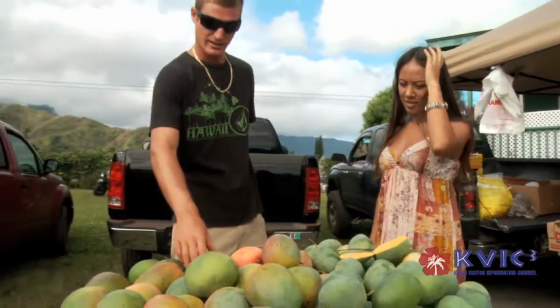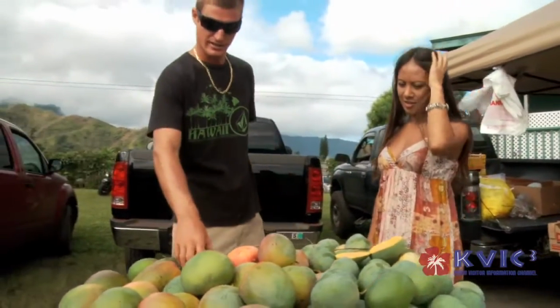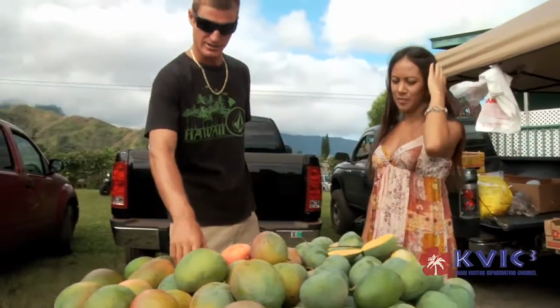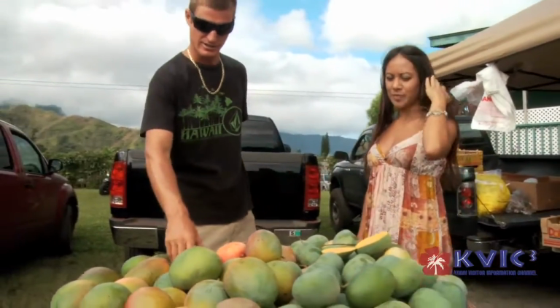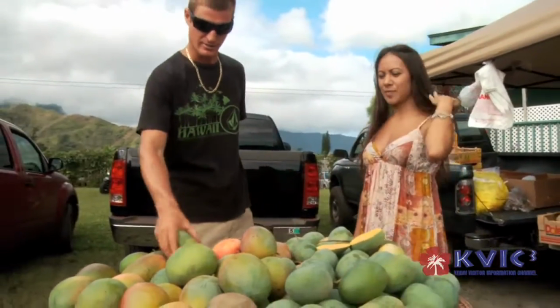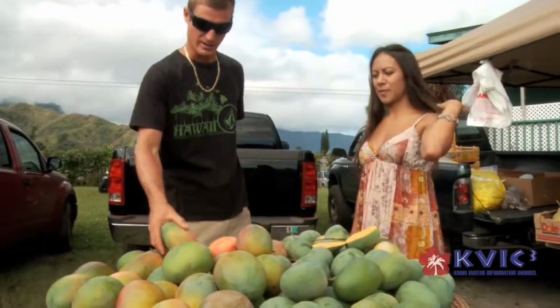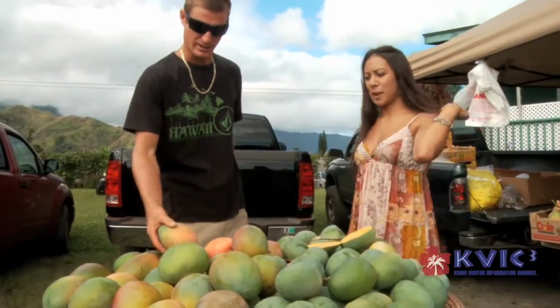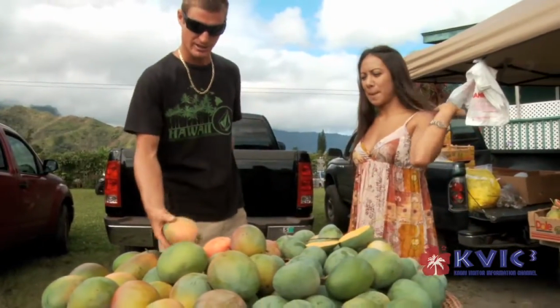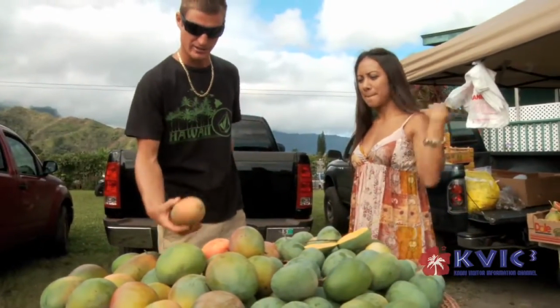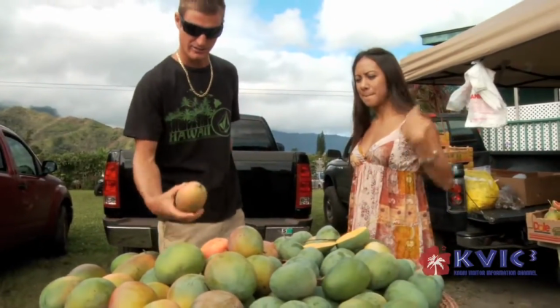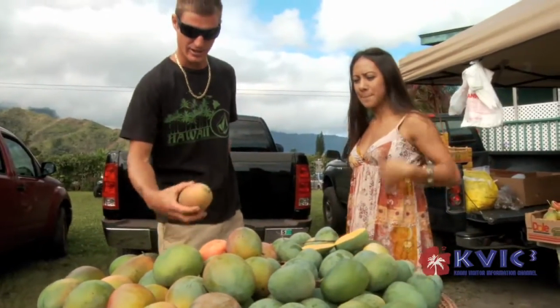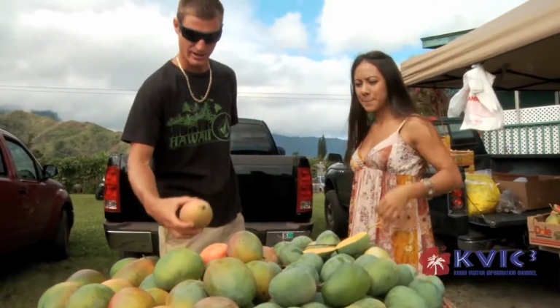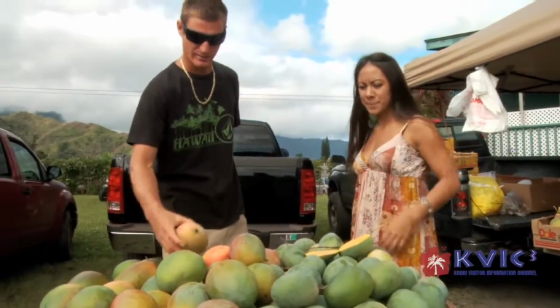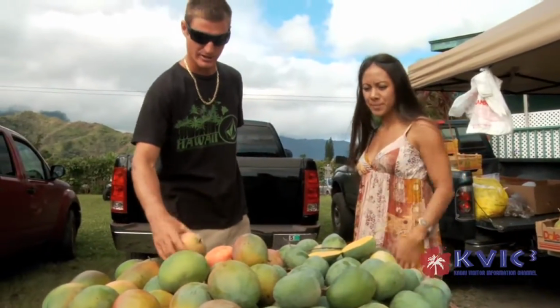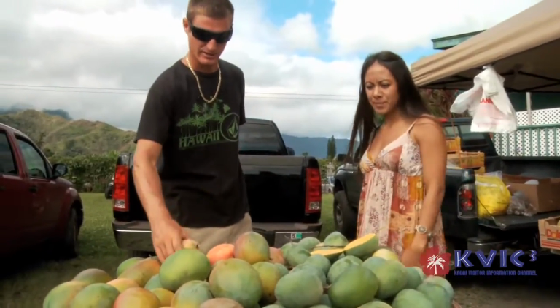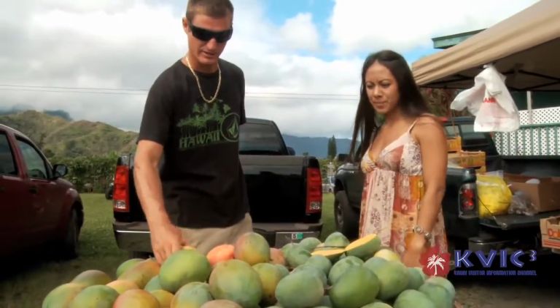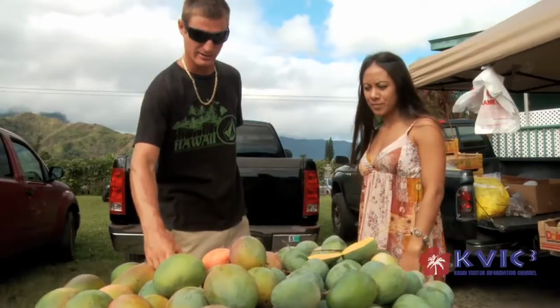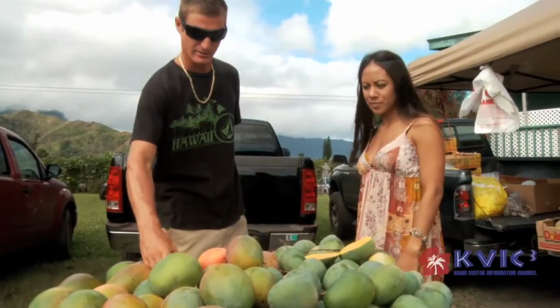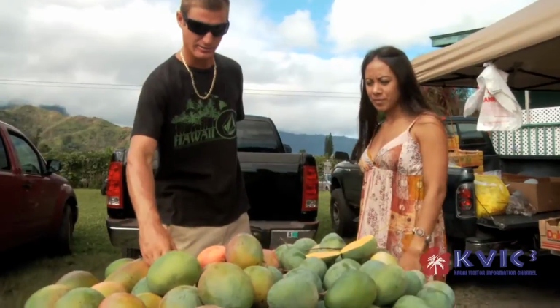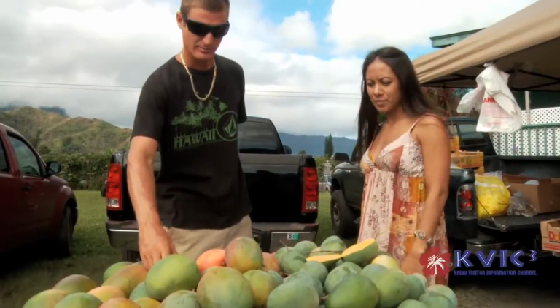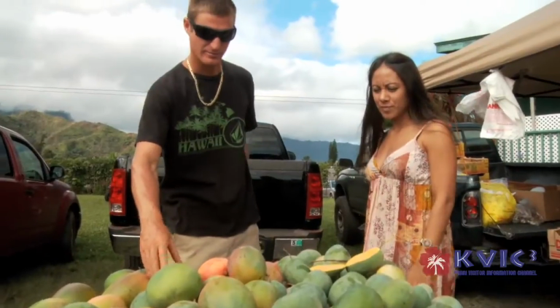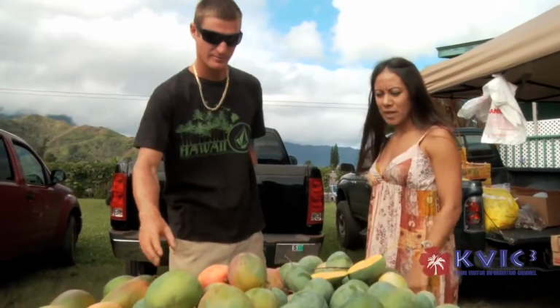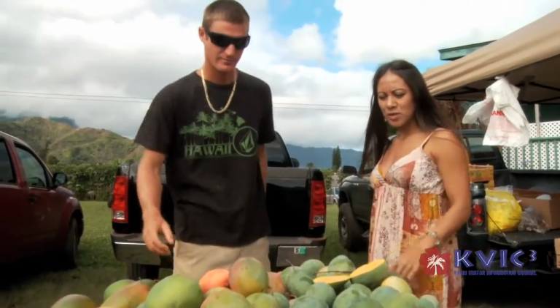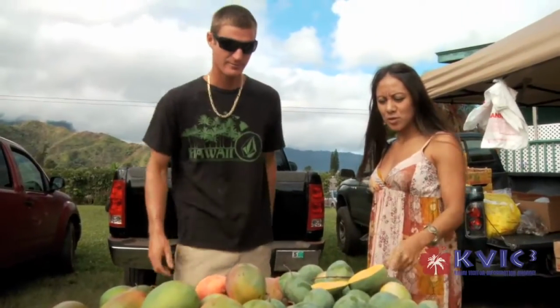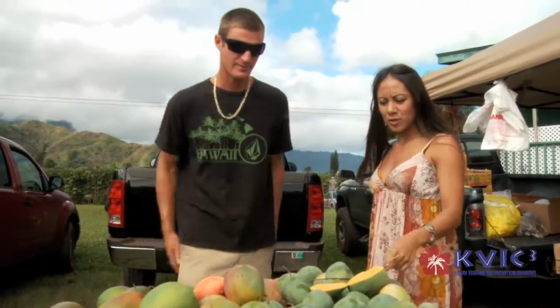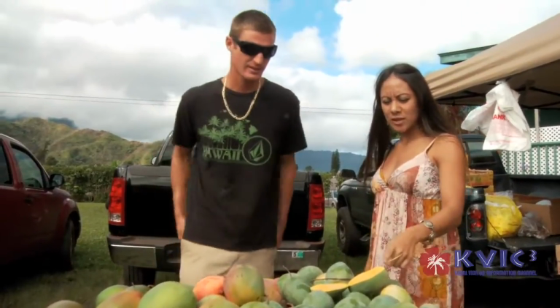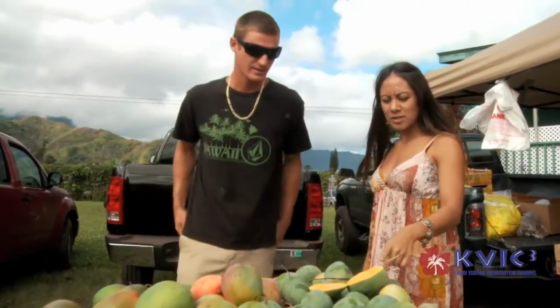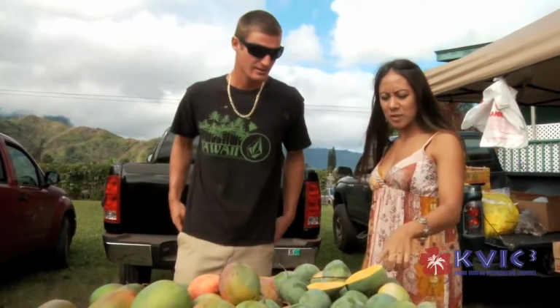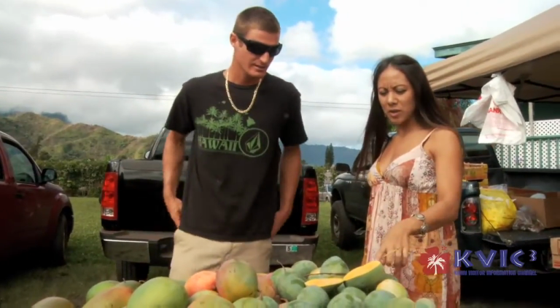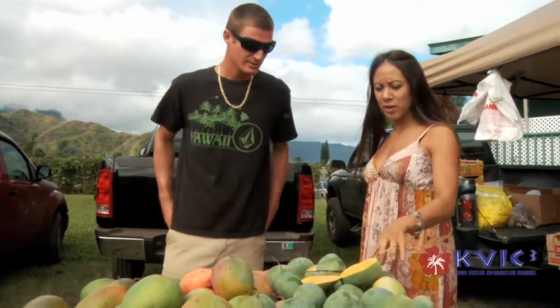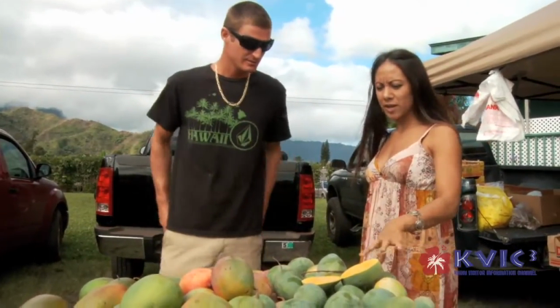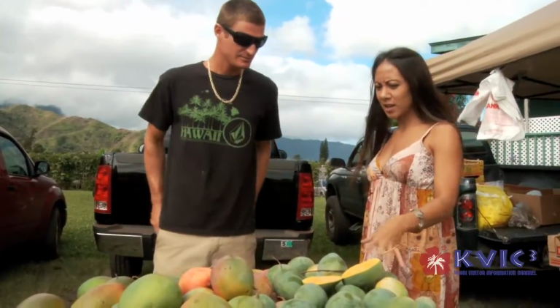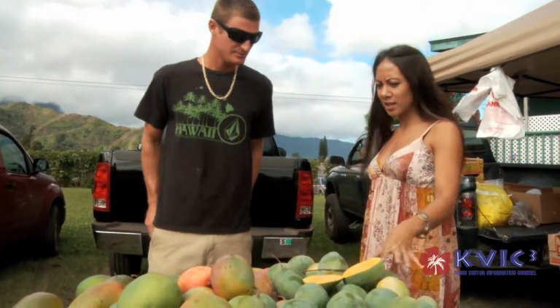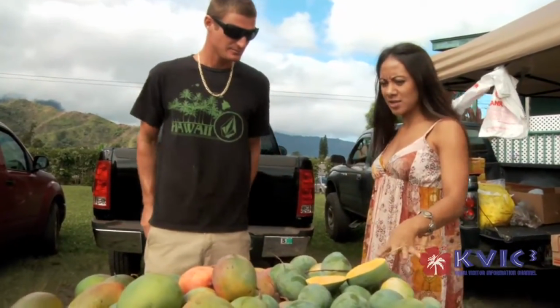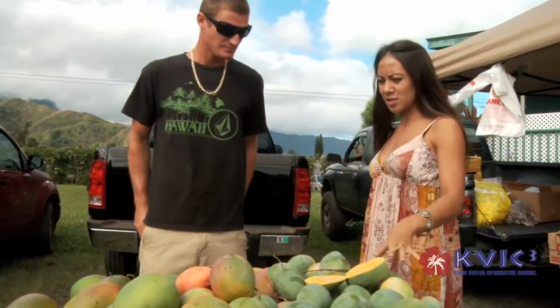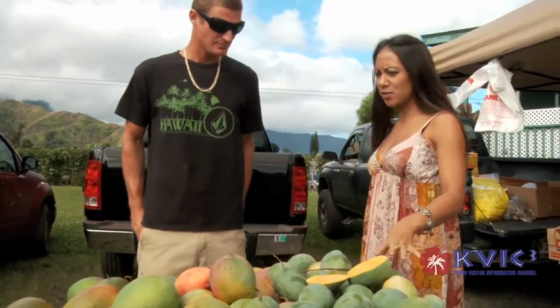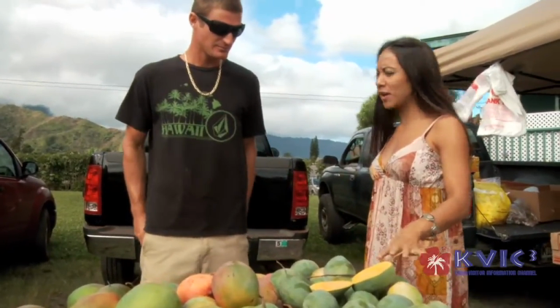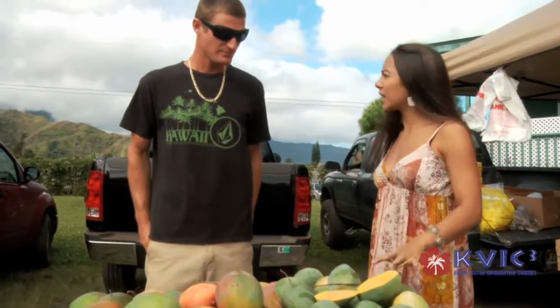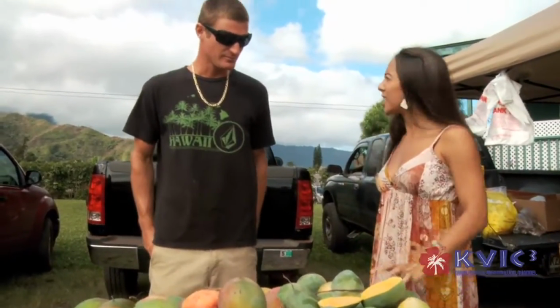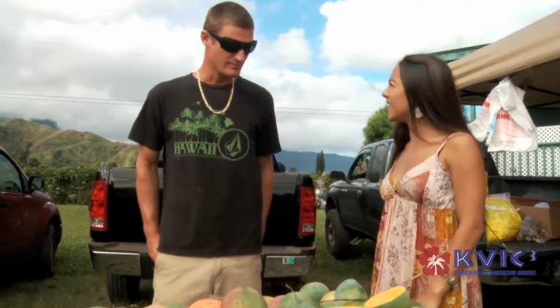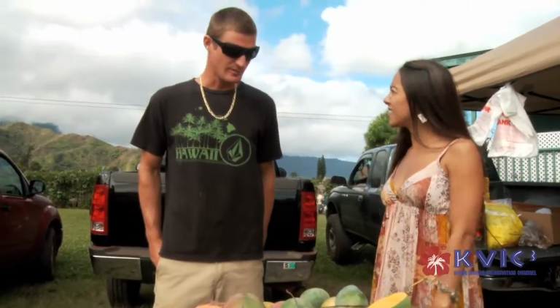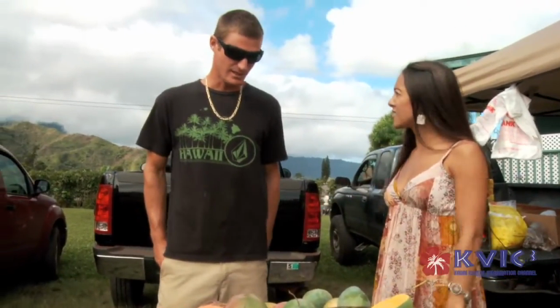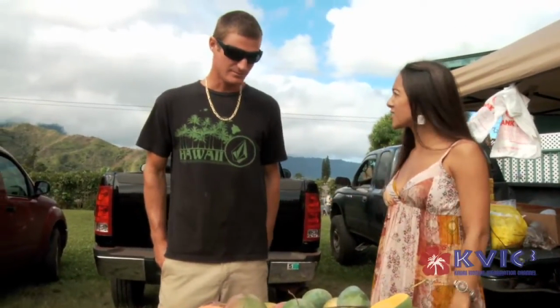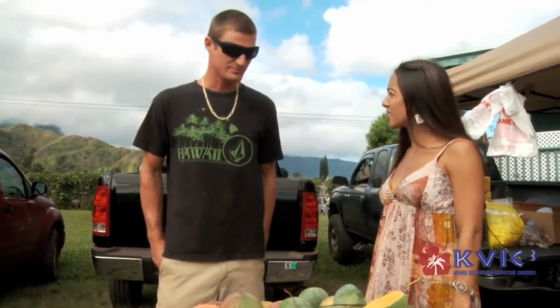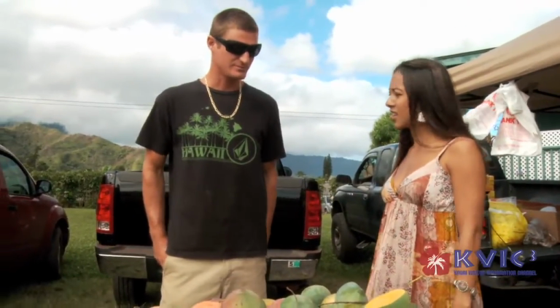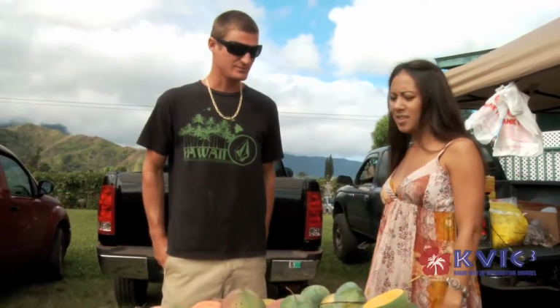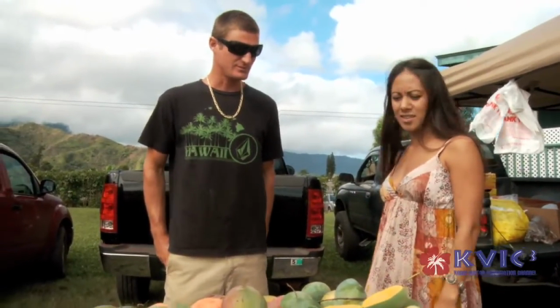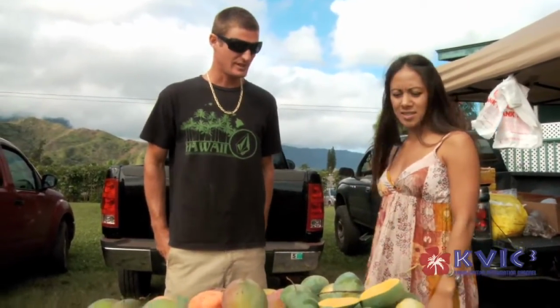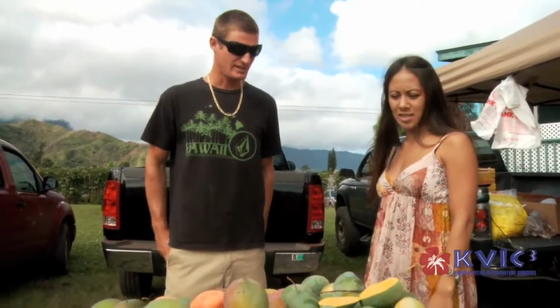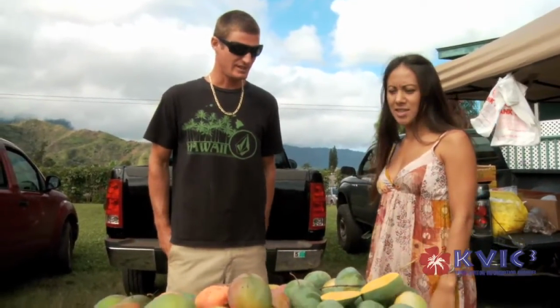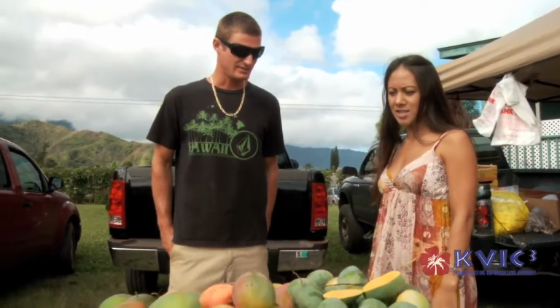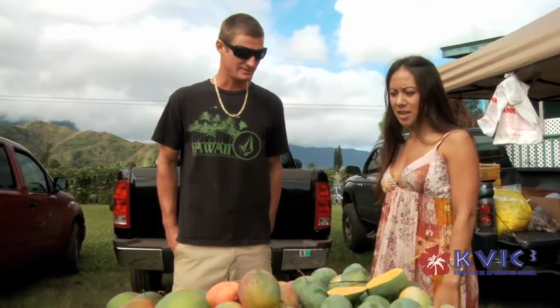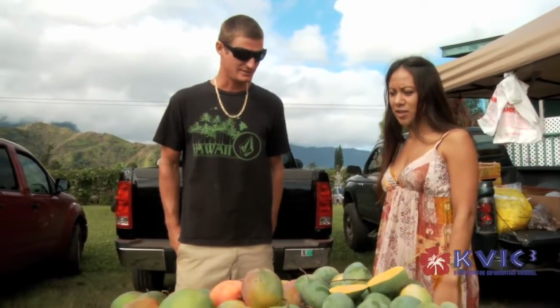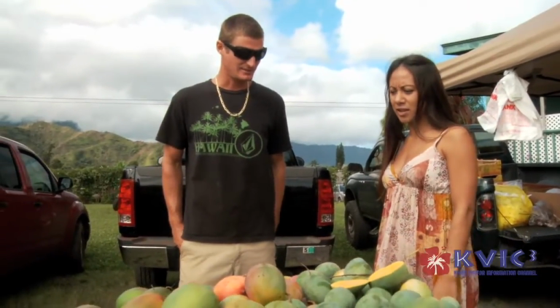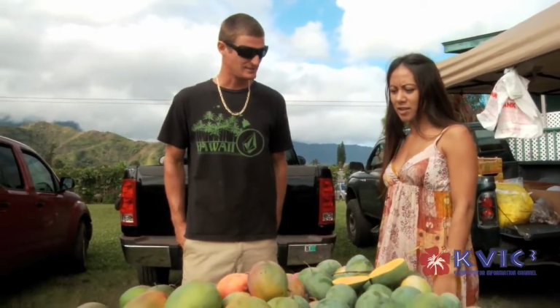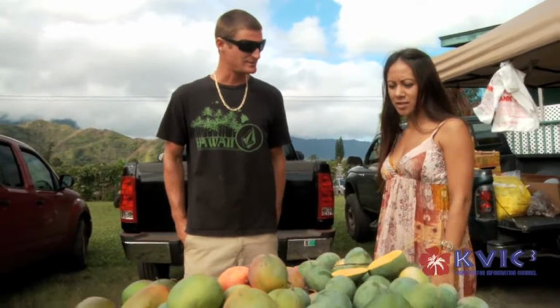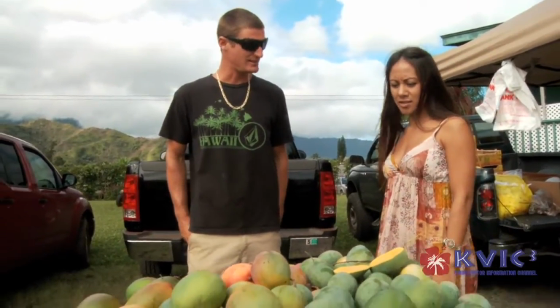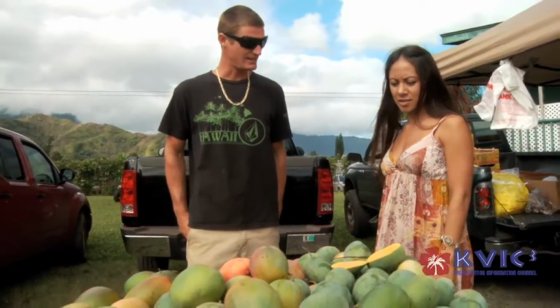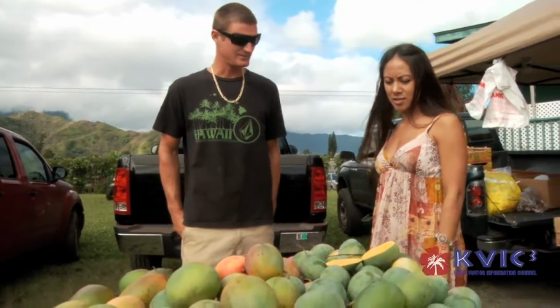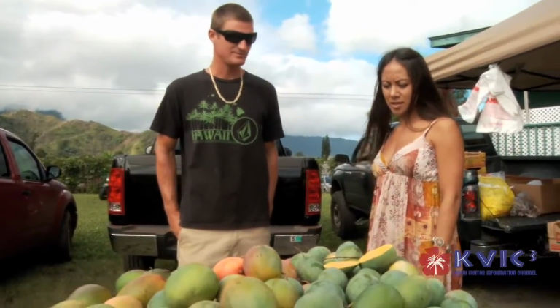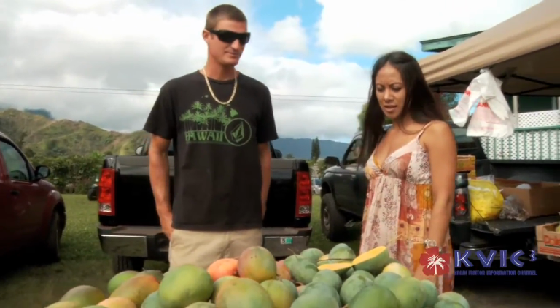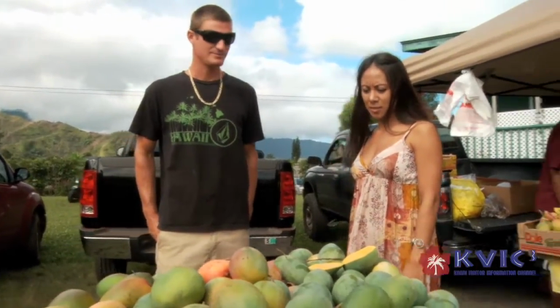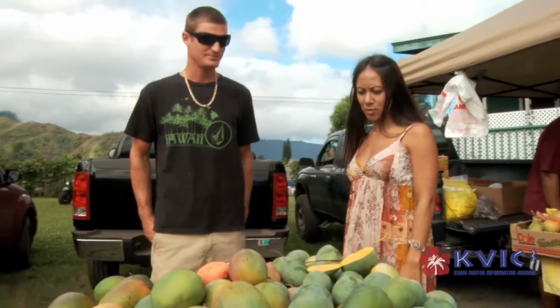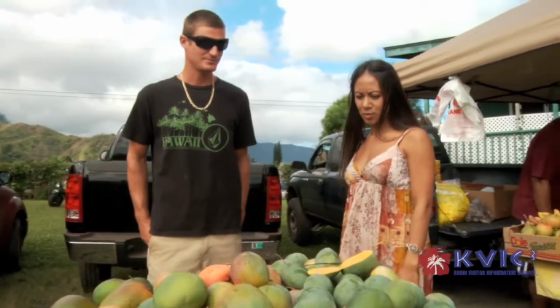There's some later variety mangoes. So these being green like this, these are ready to eat? Just like this? They stay green? Yep. Beautiful.